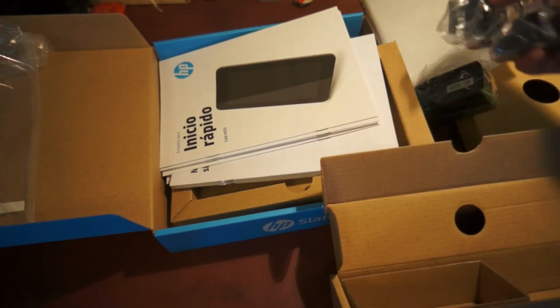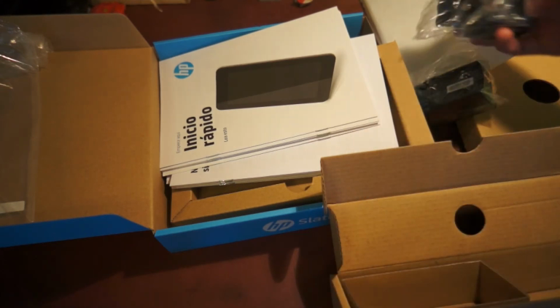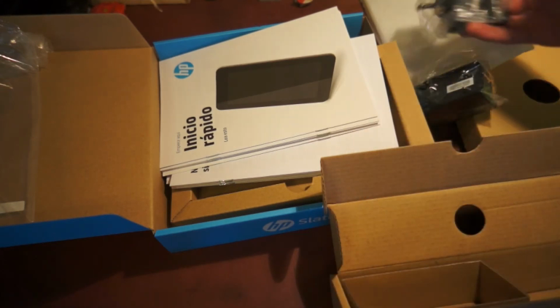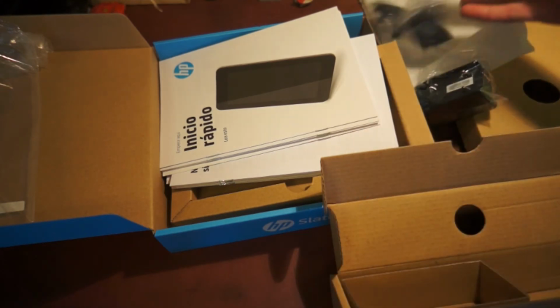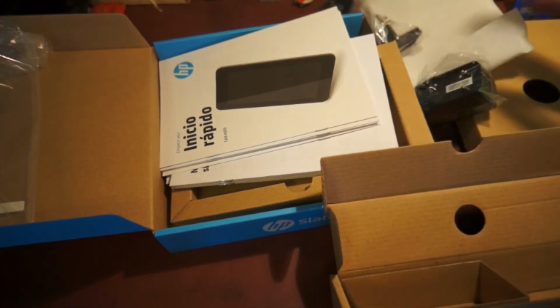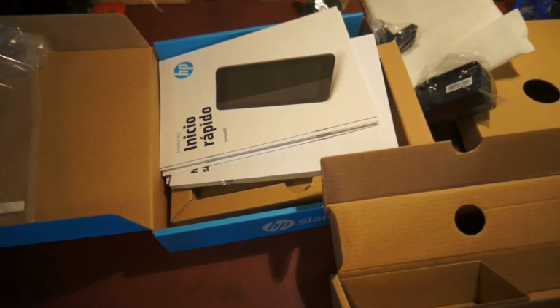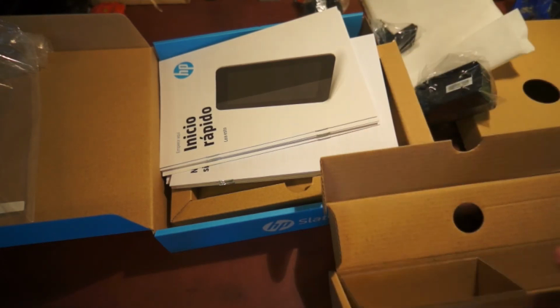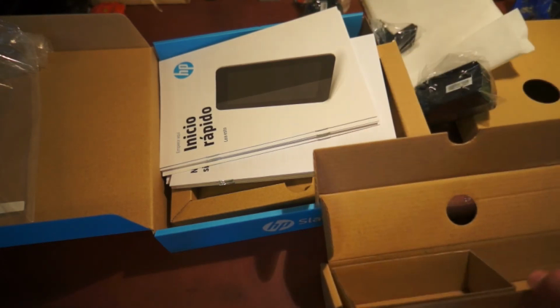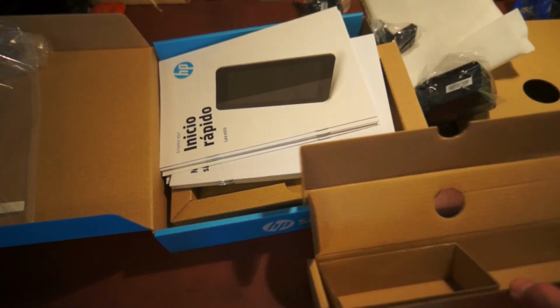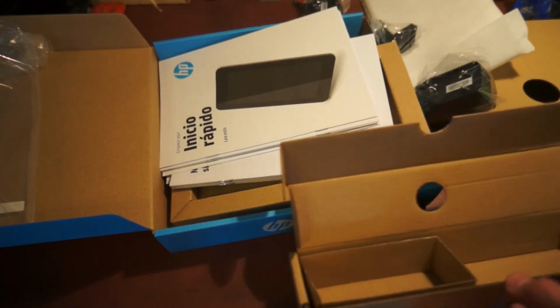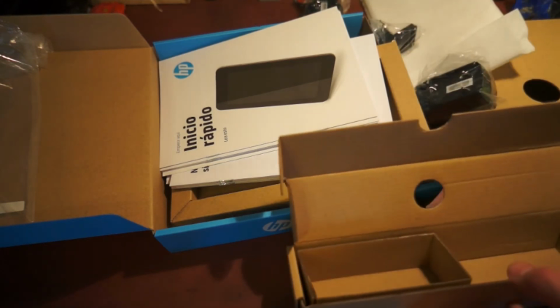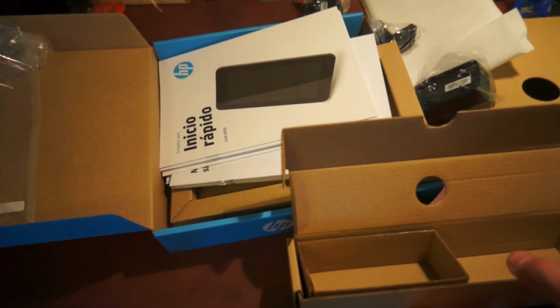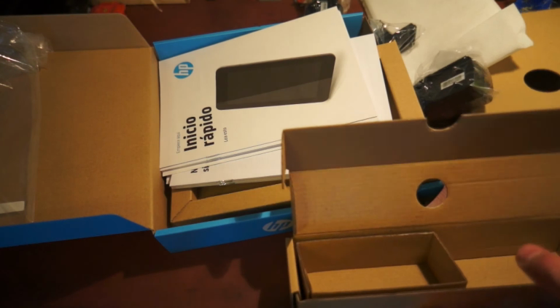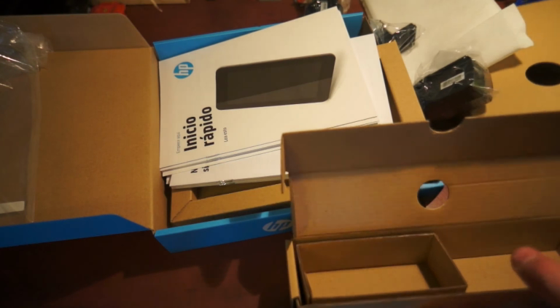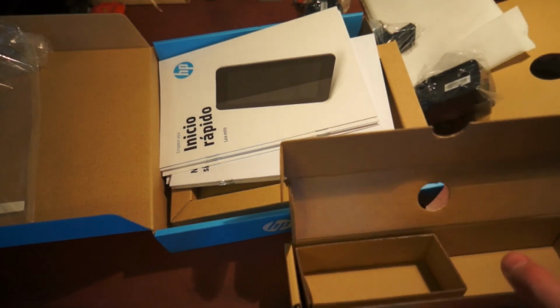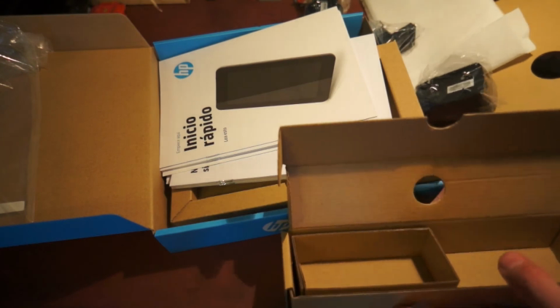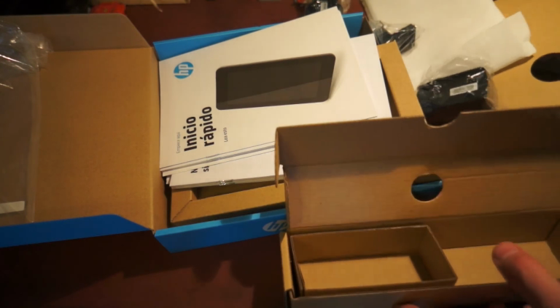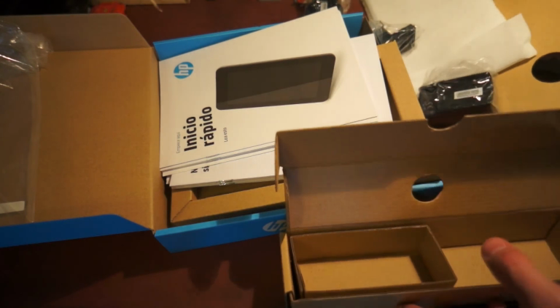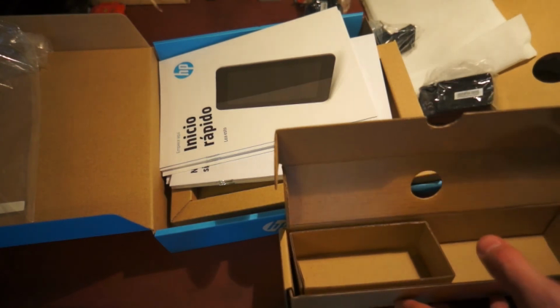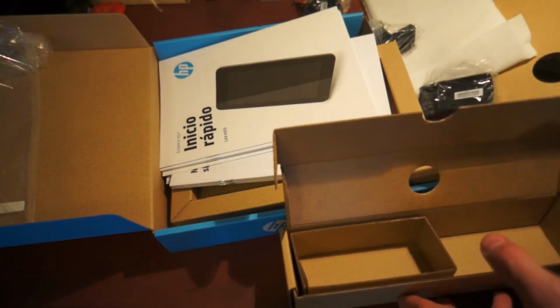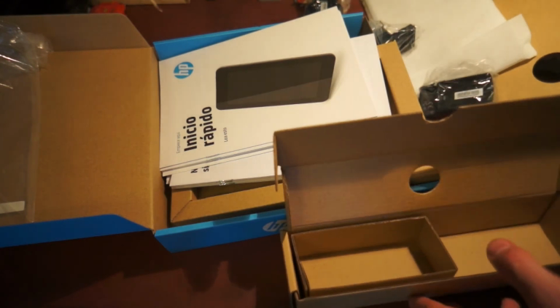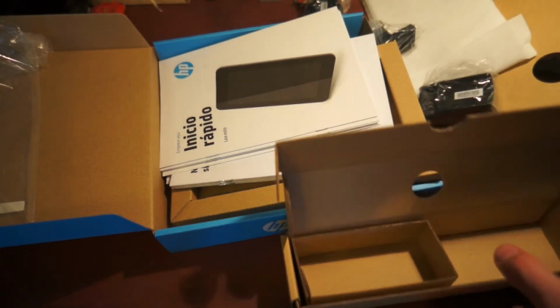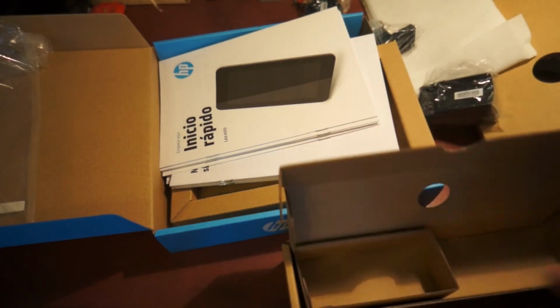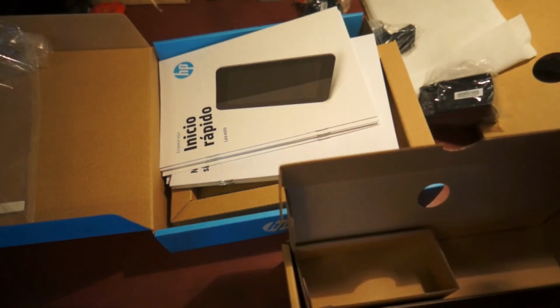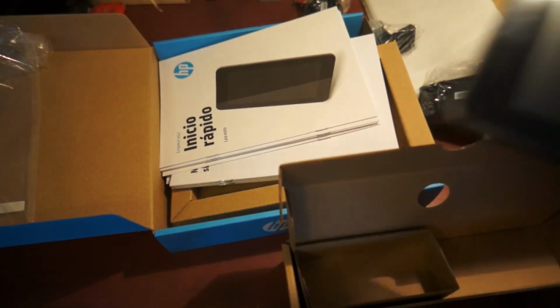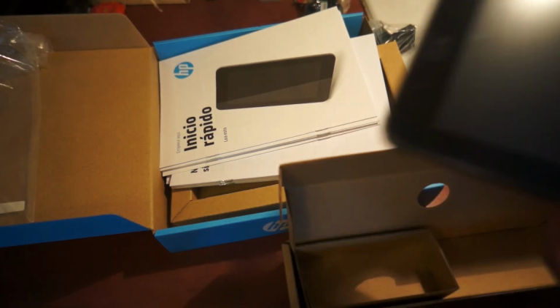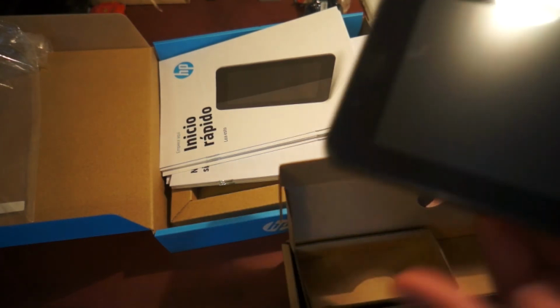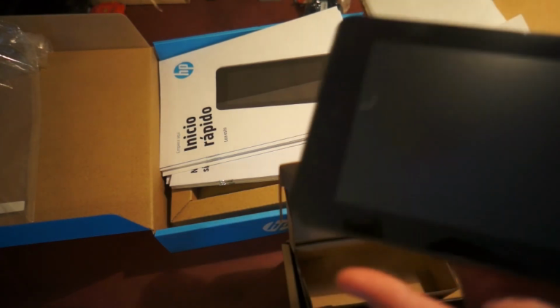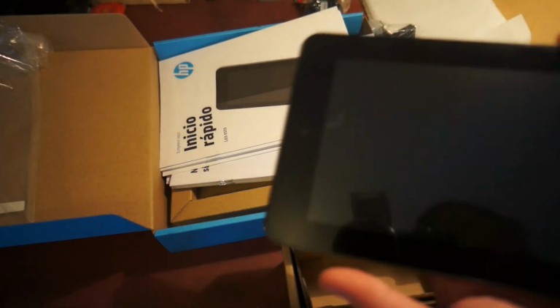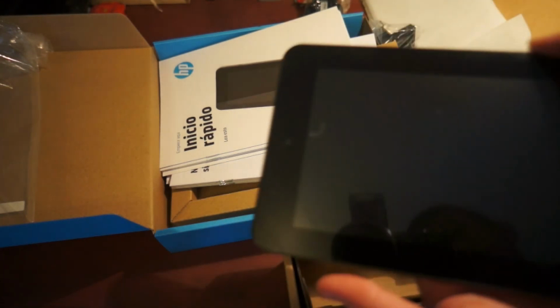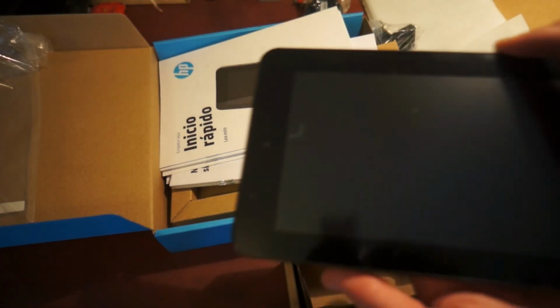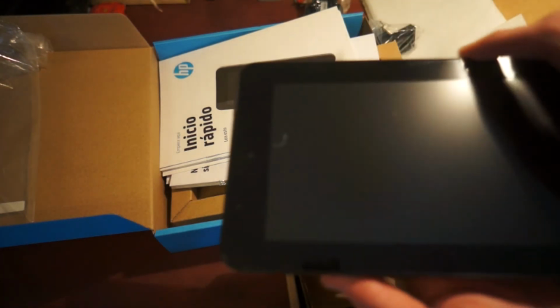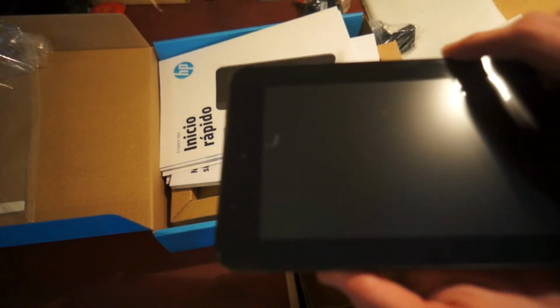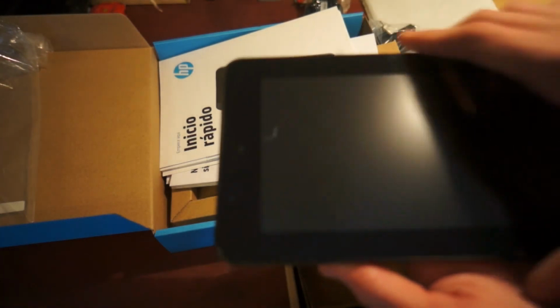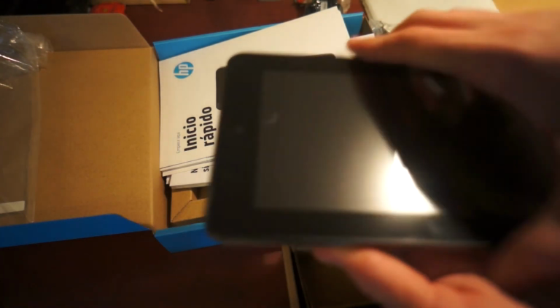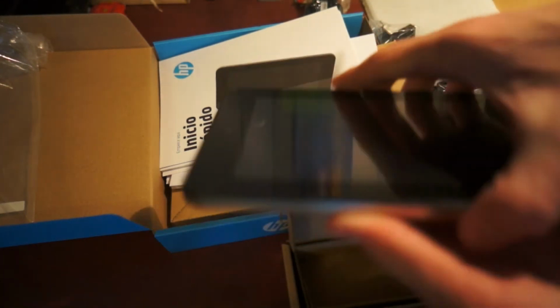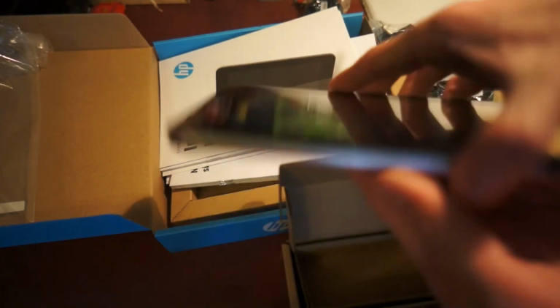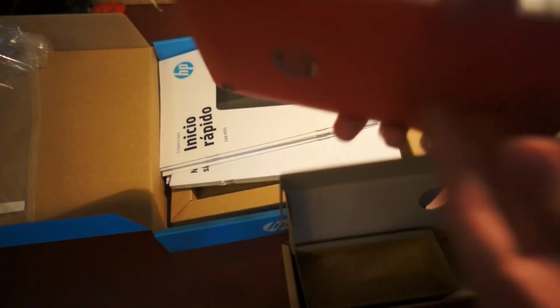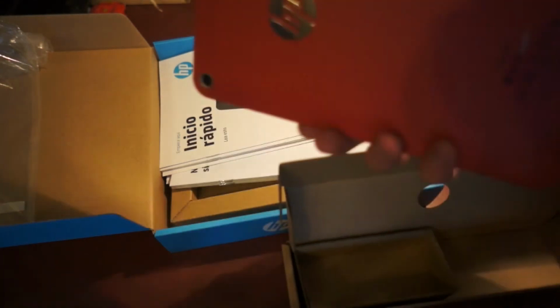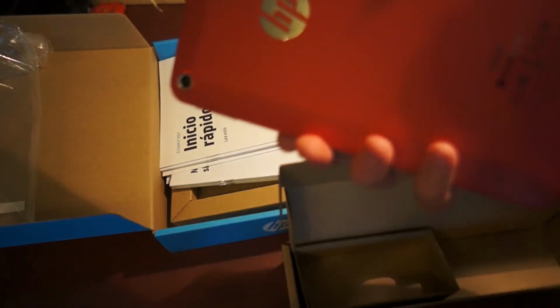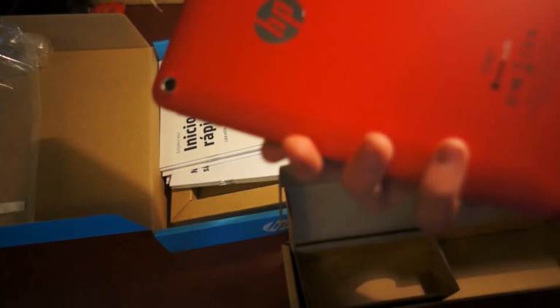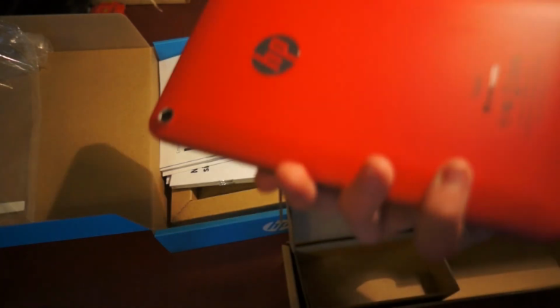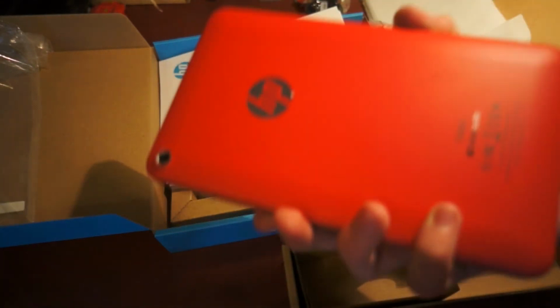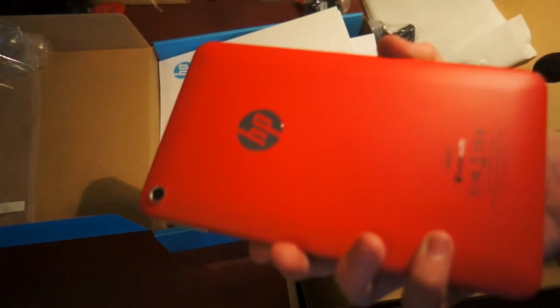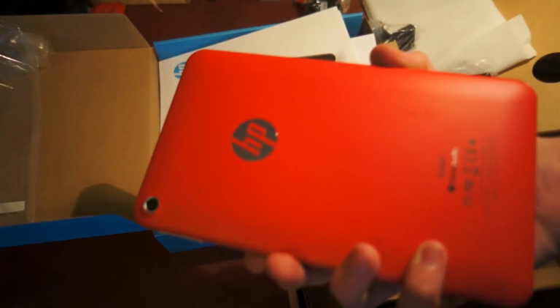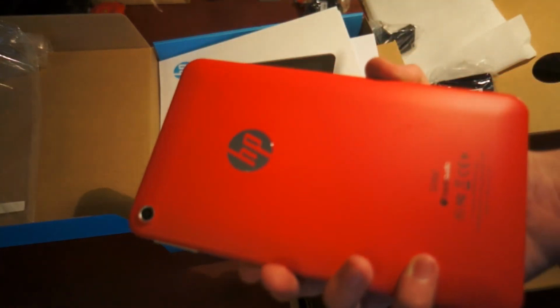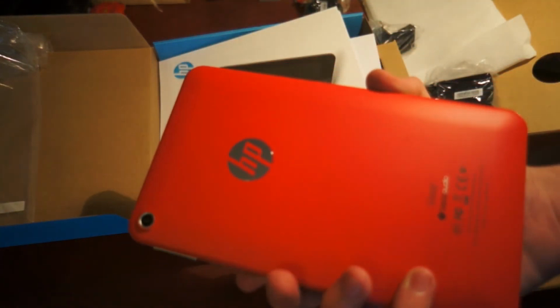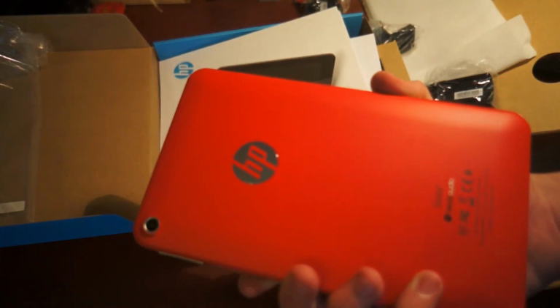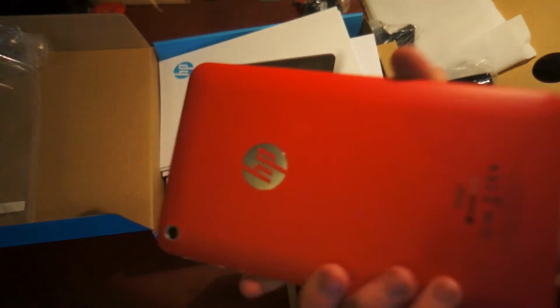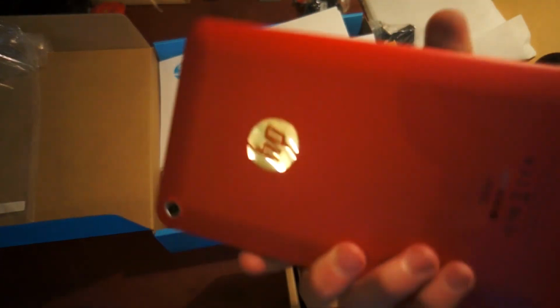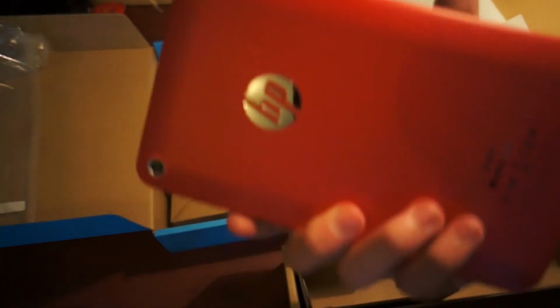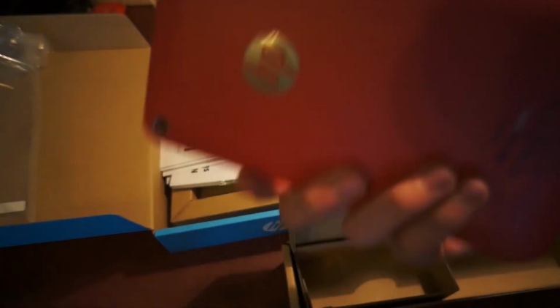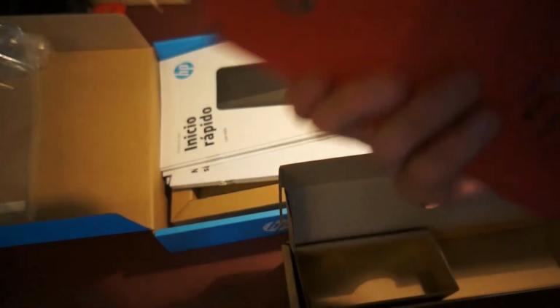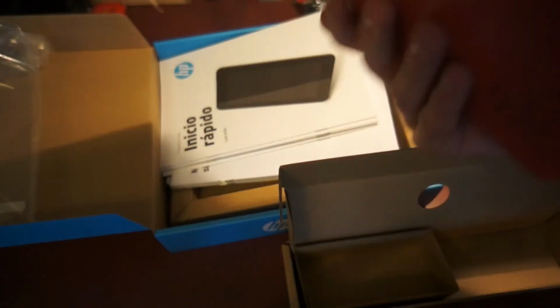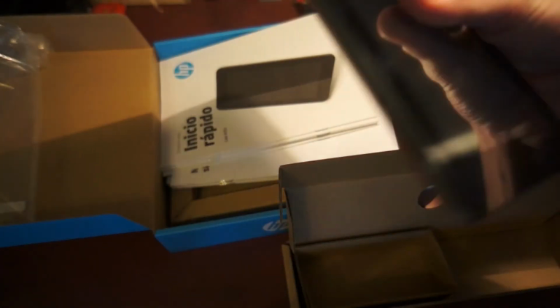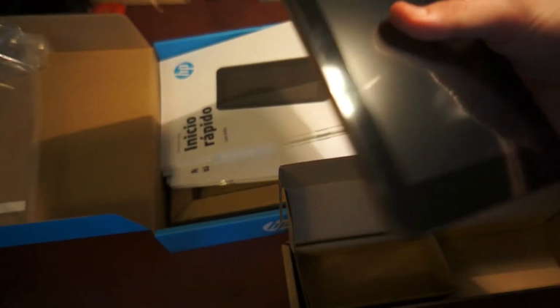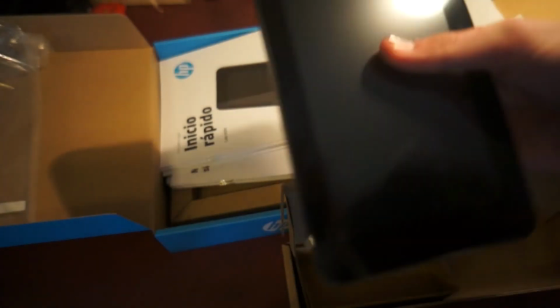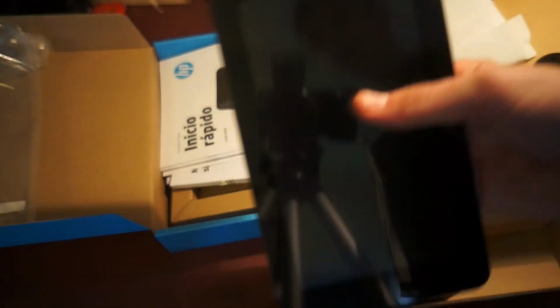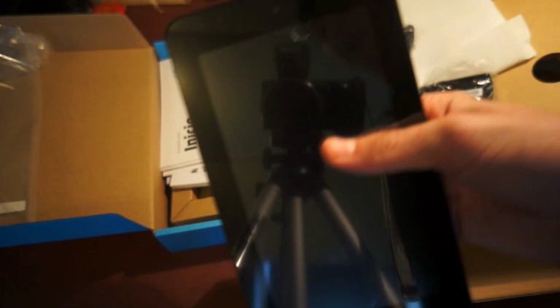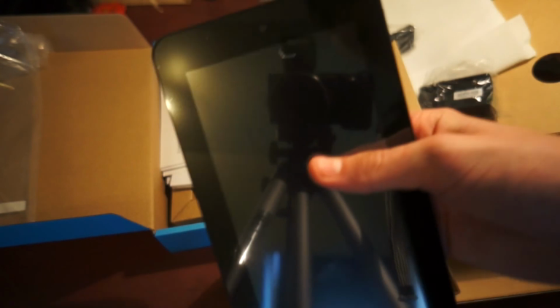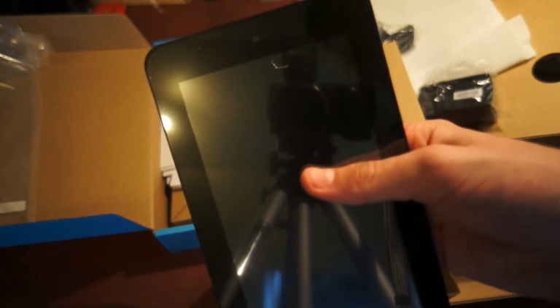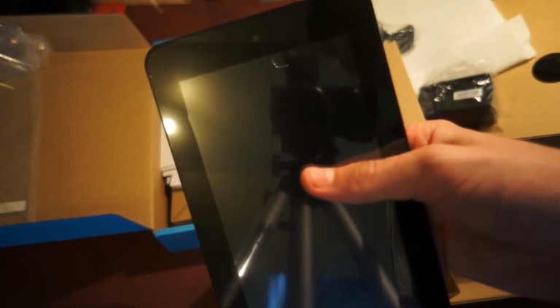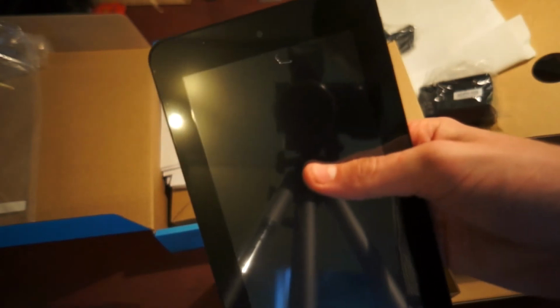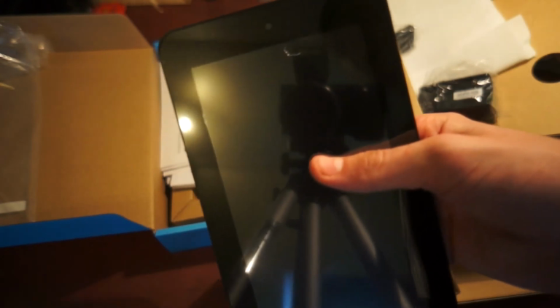So that was the unboxing of the Slate 7 — a review is coming. I will see you in my next video.